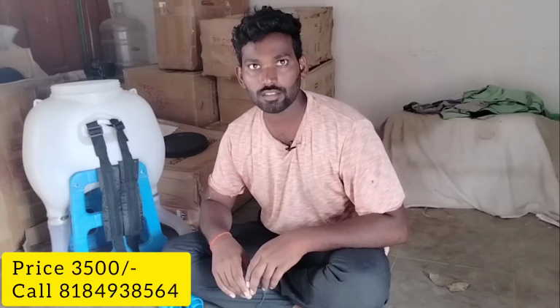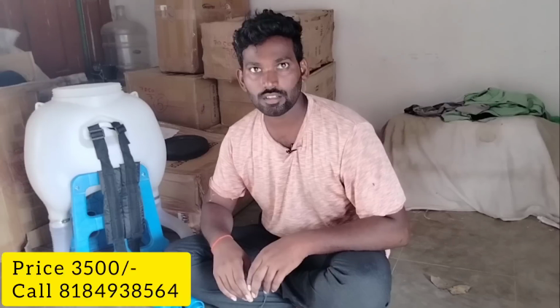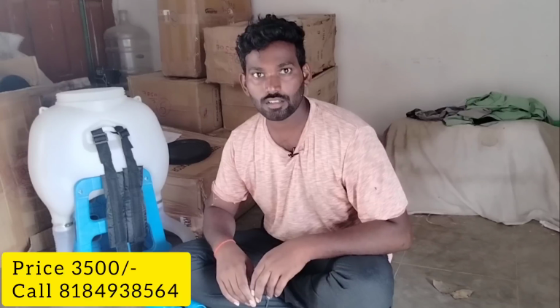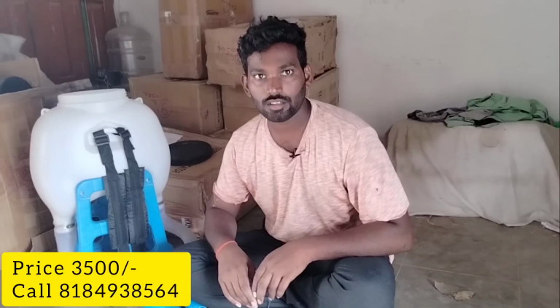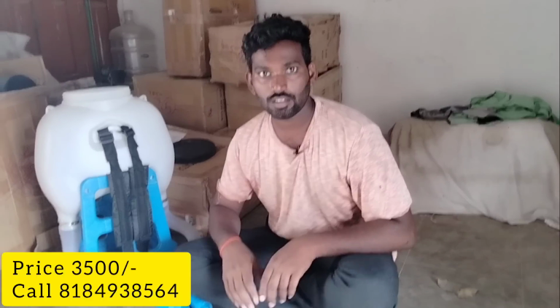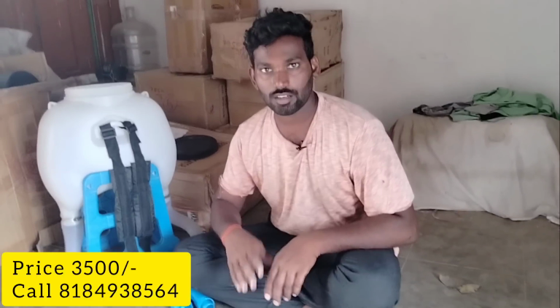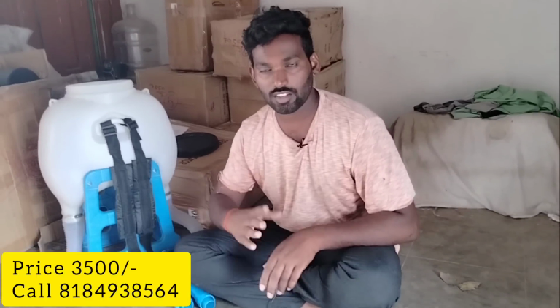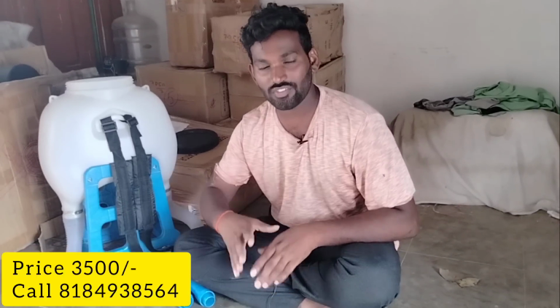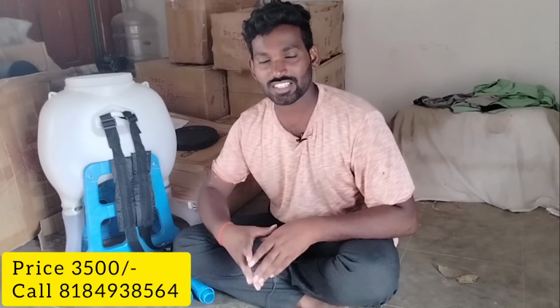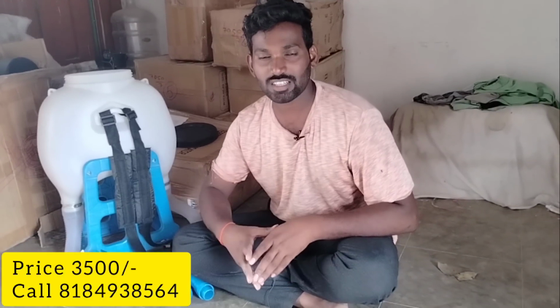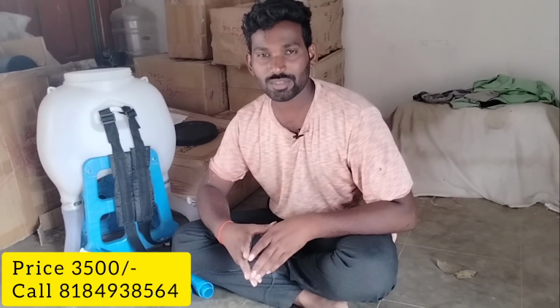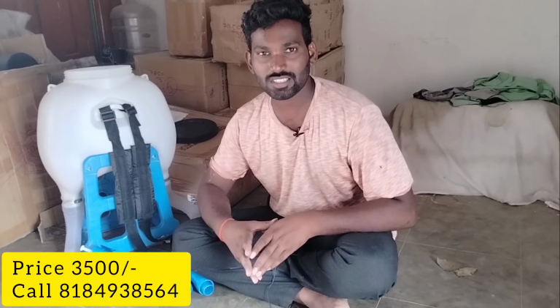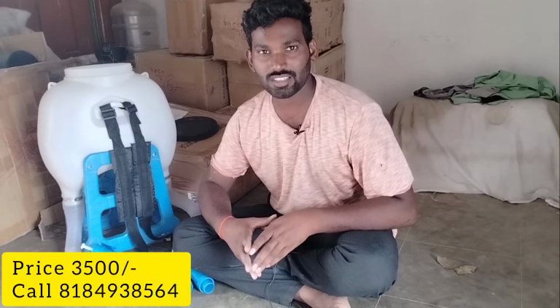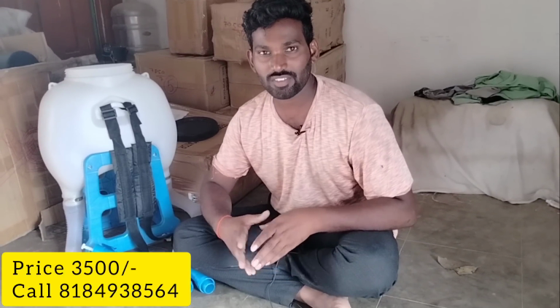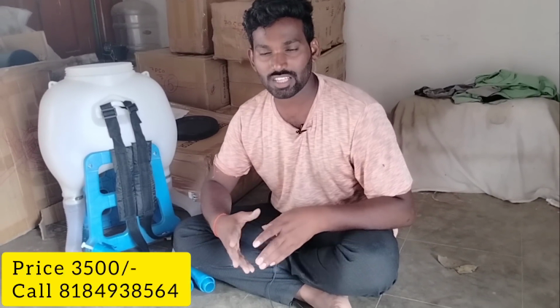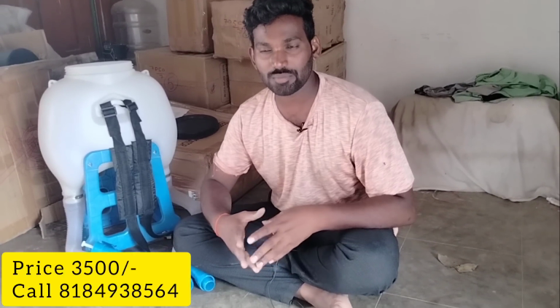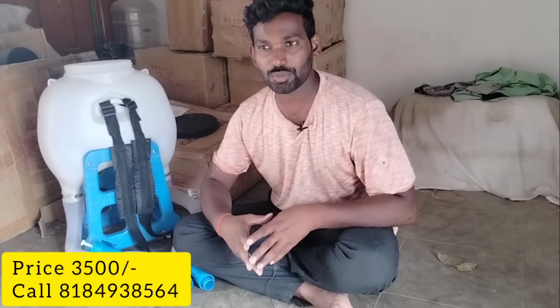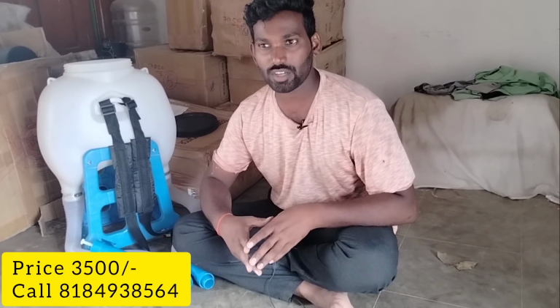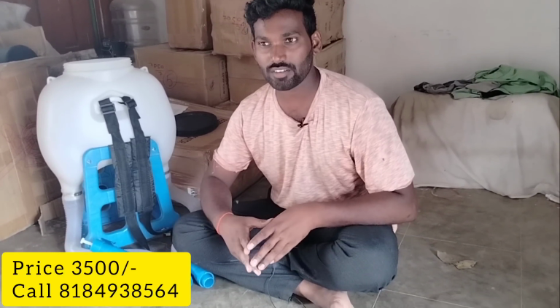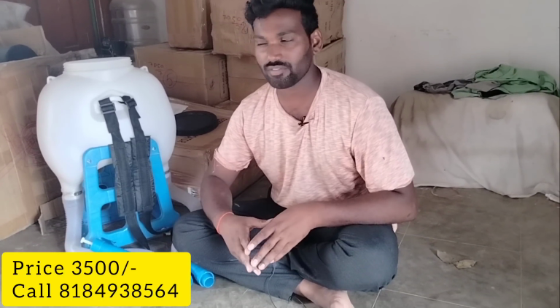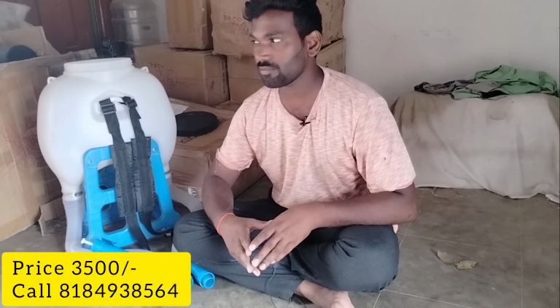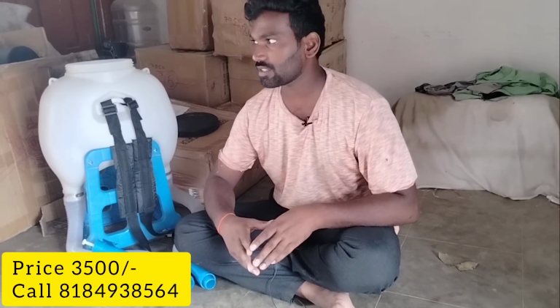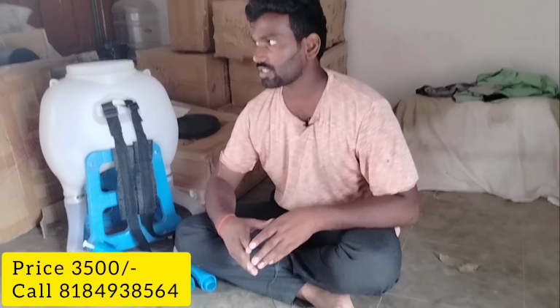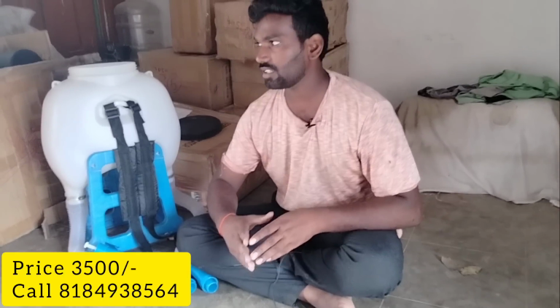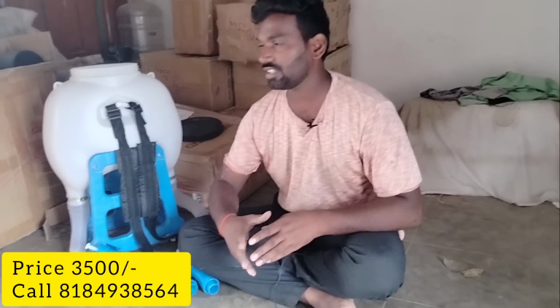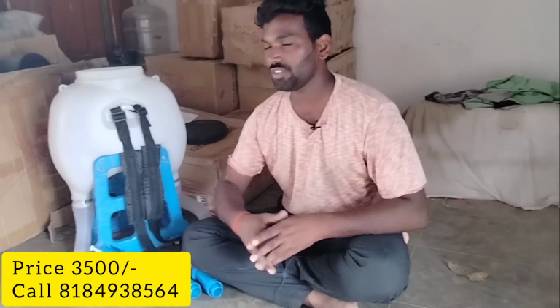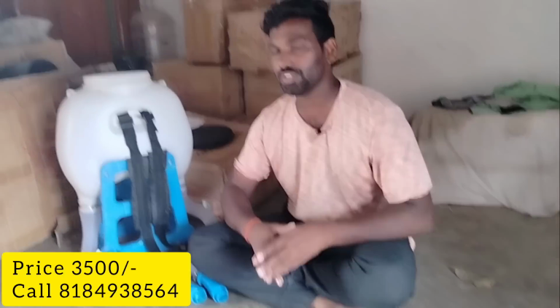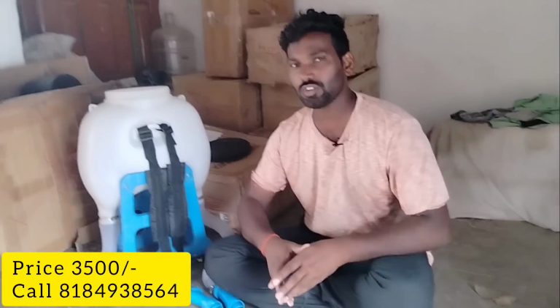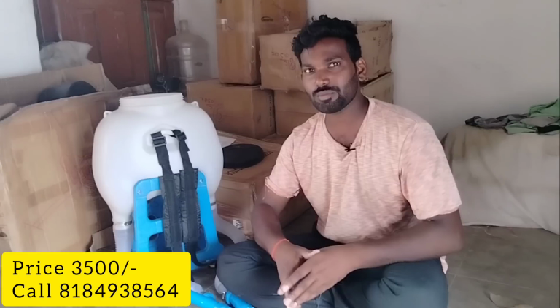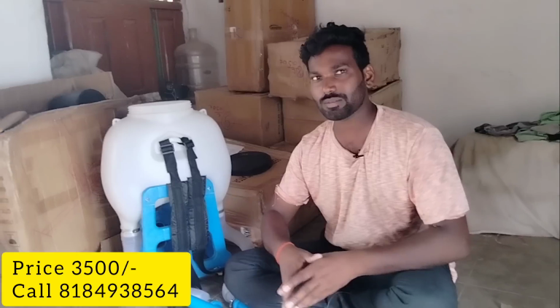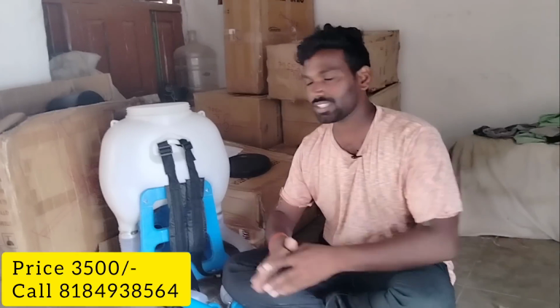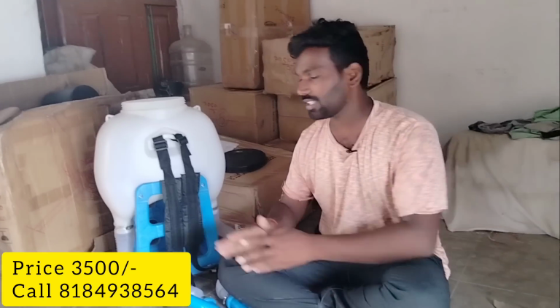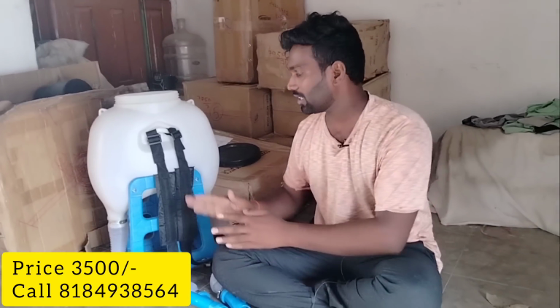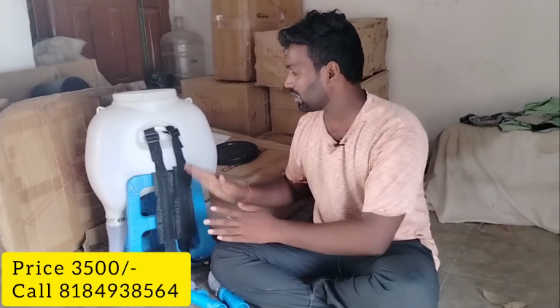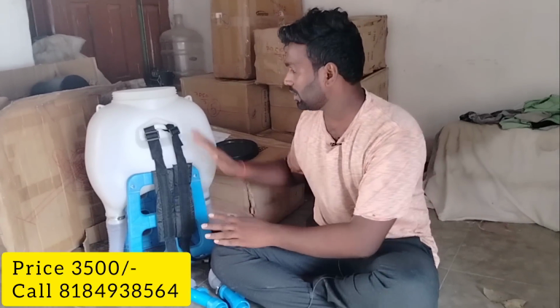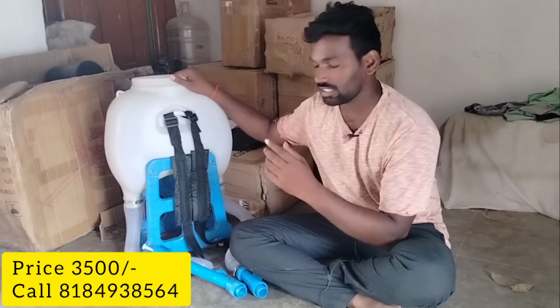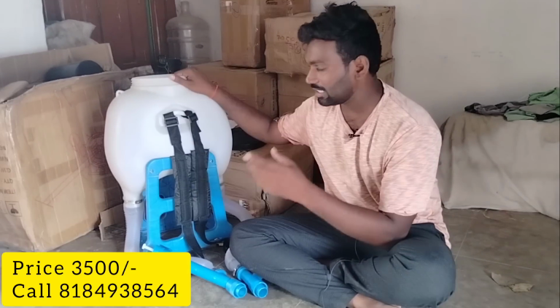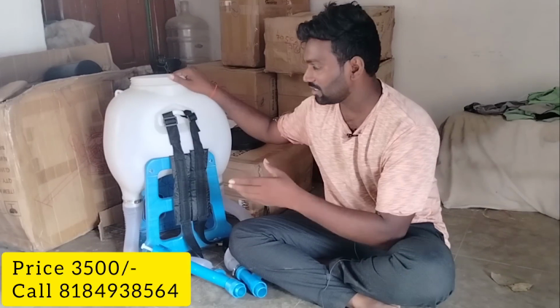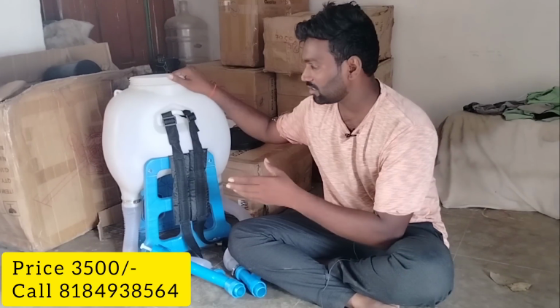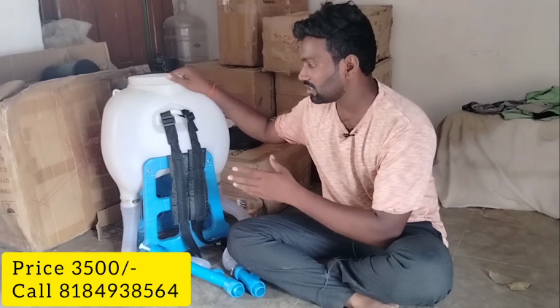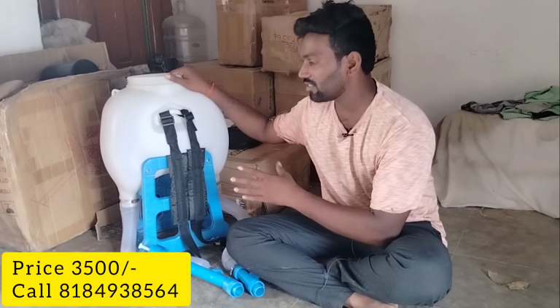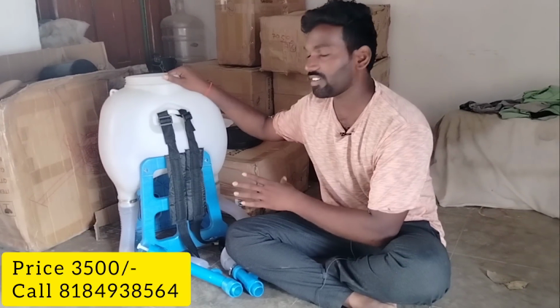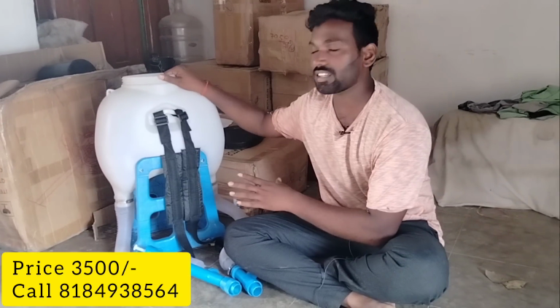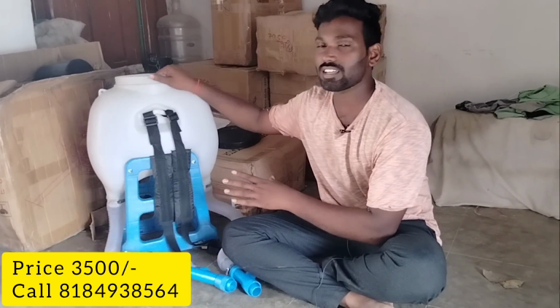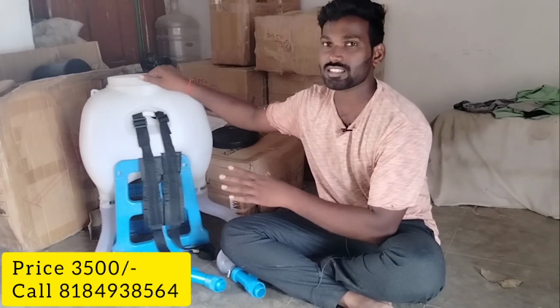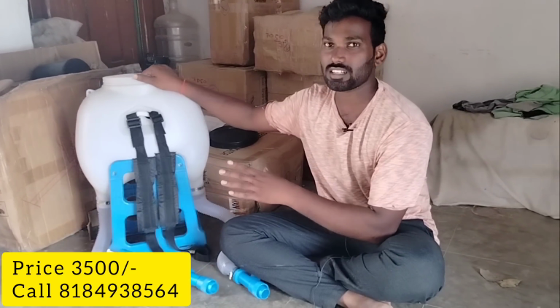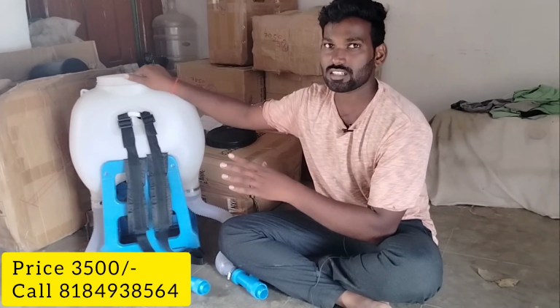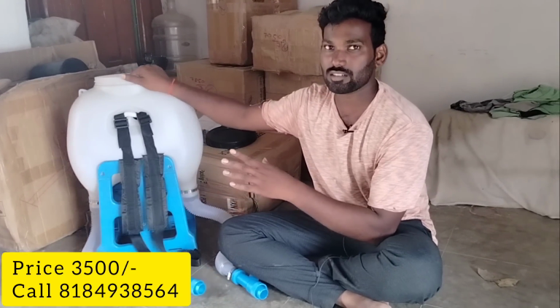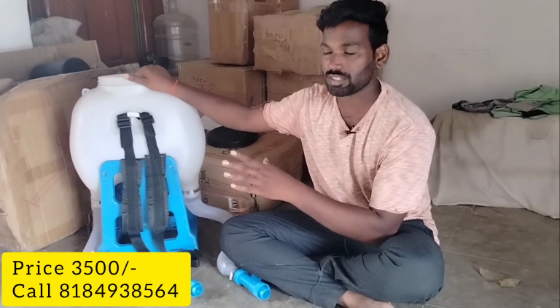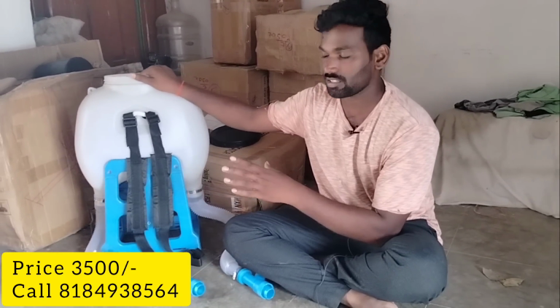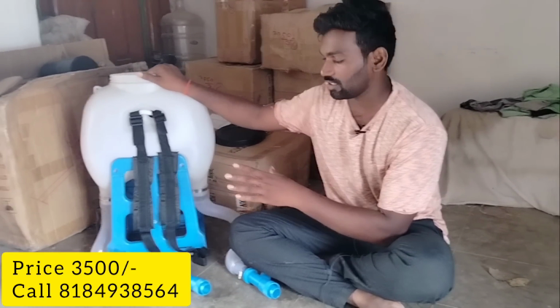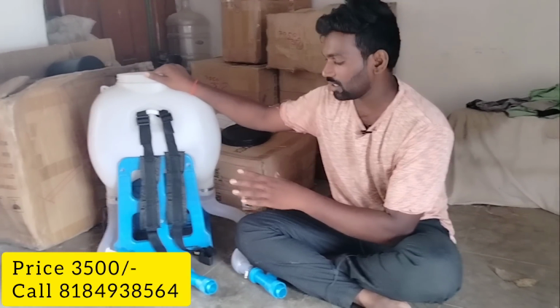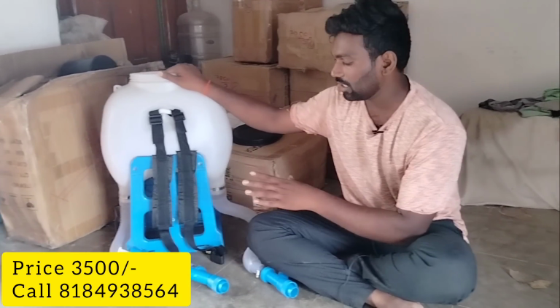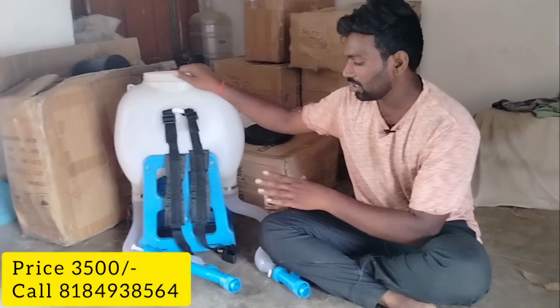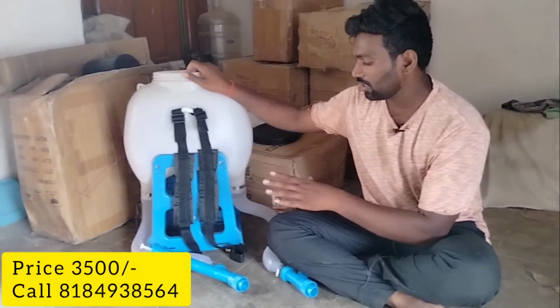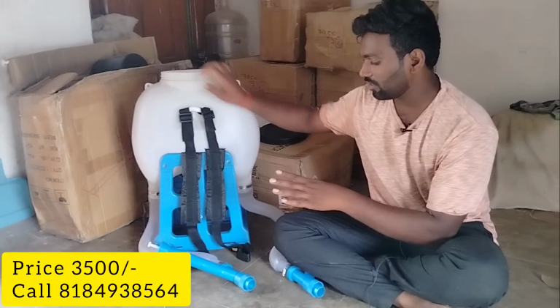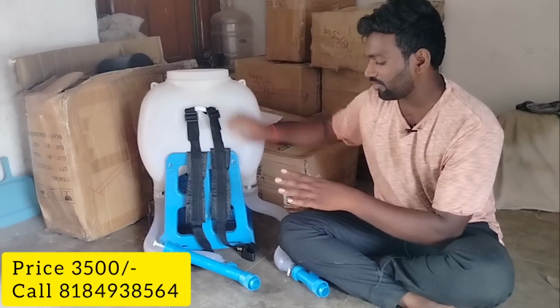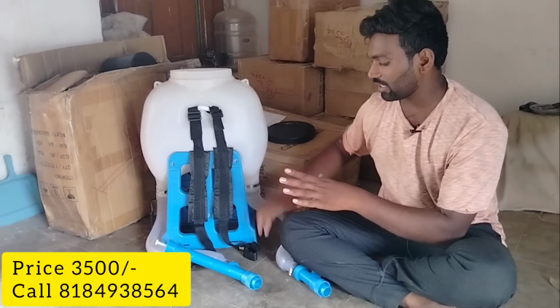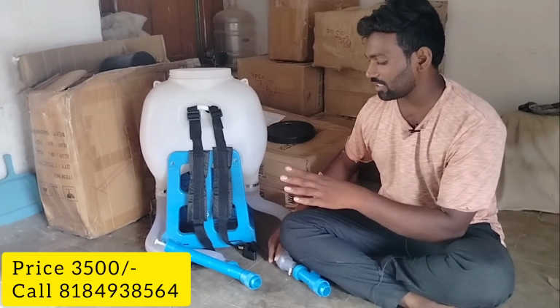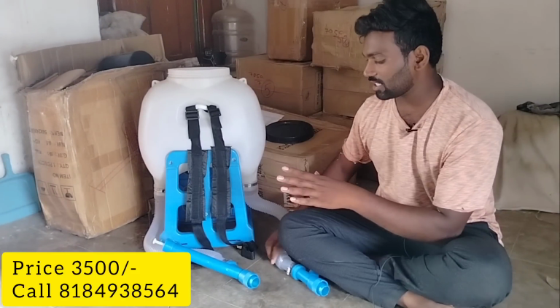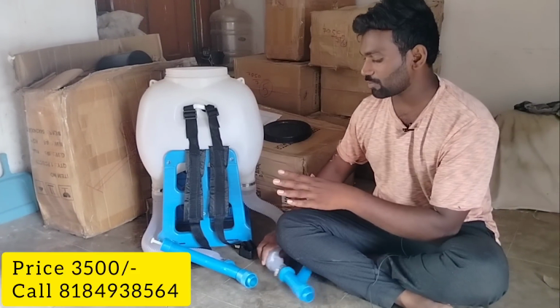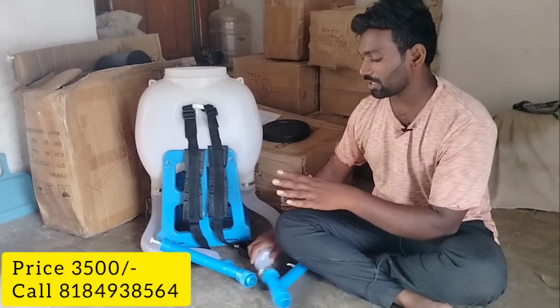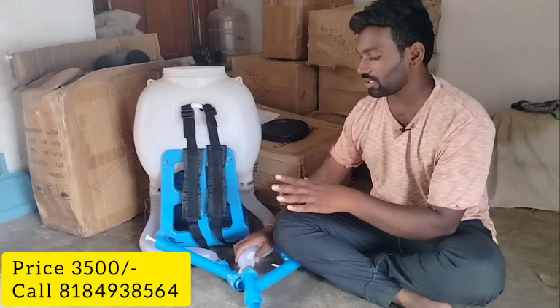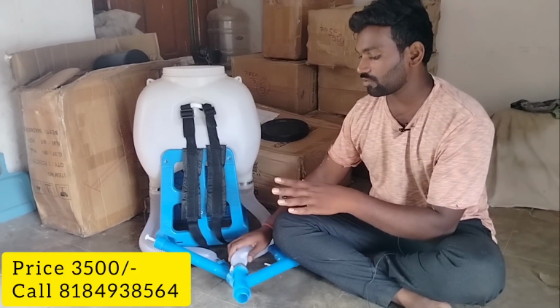Hello friends, welcome to RNFARMS. In this video, we are using easy fertilizer. This fertilizer is also a spreader.